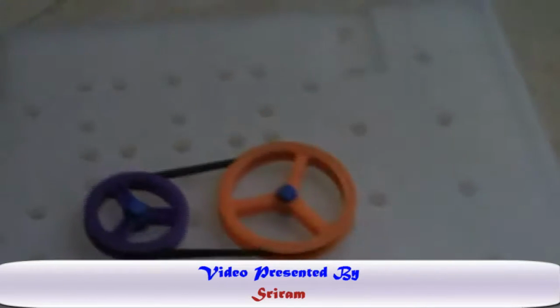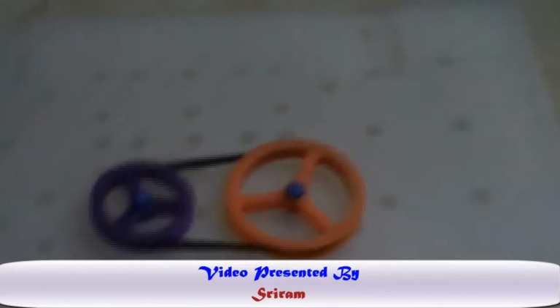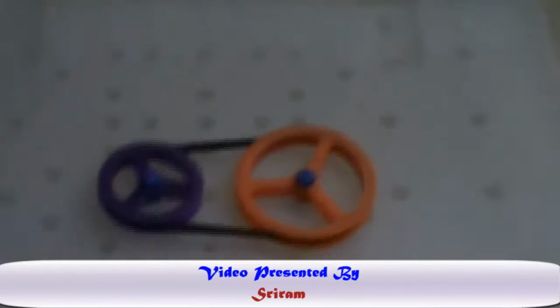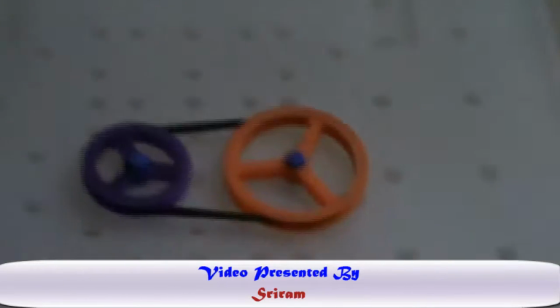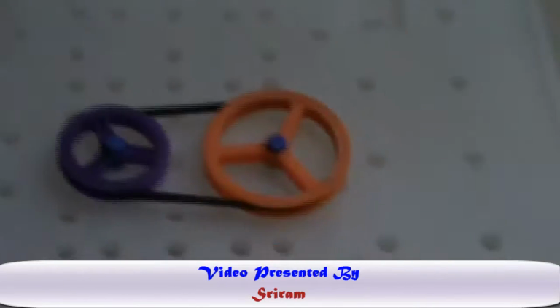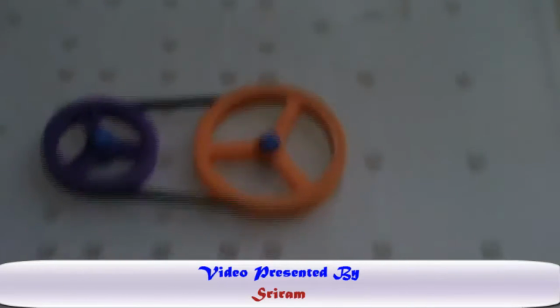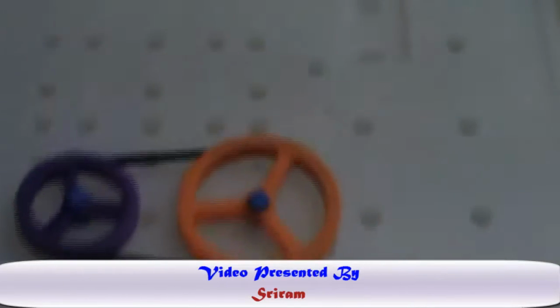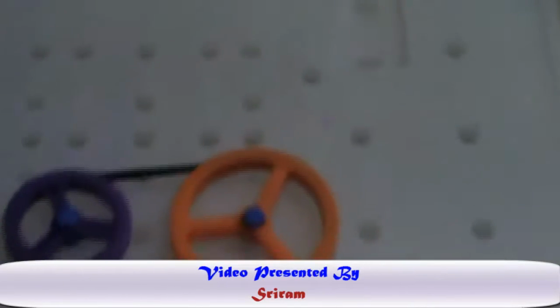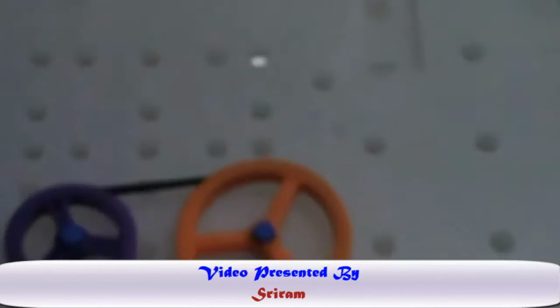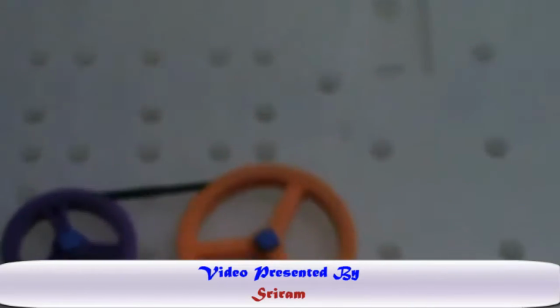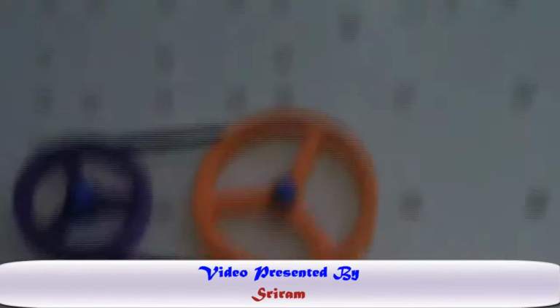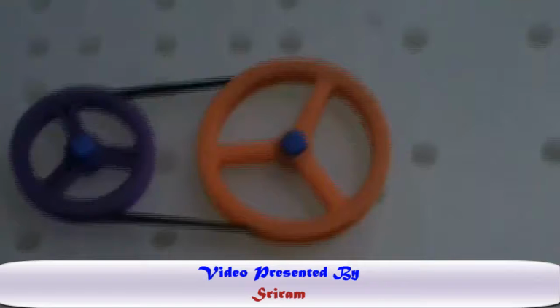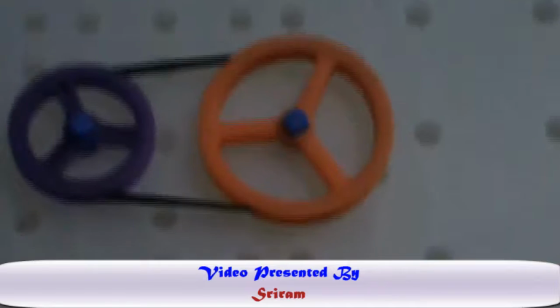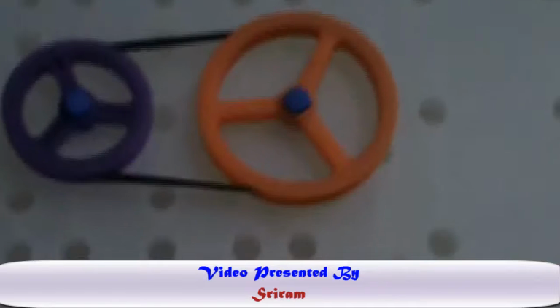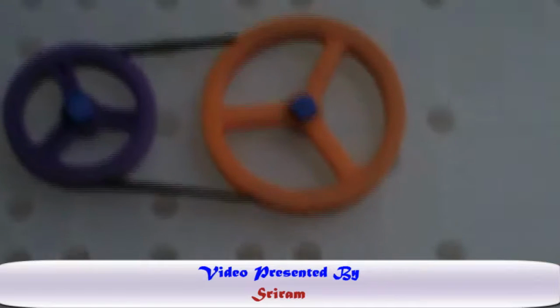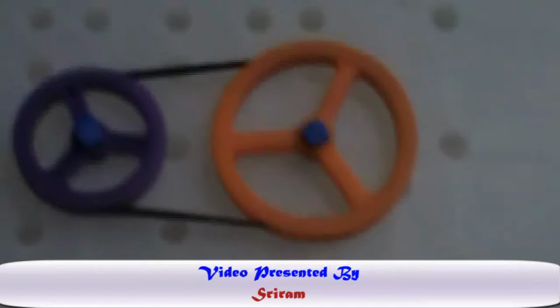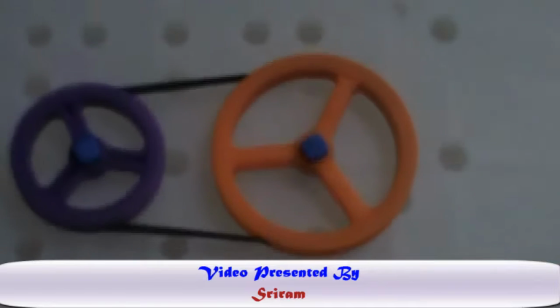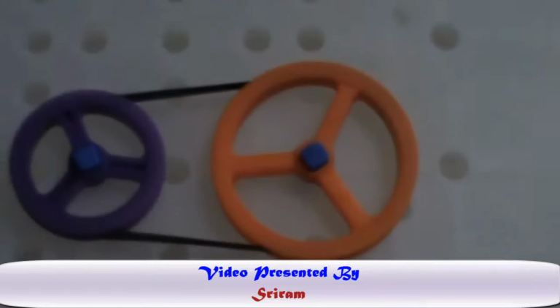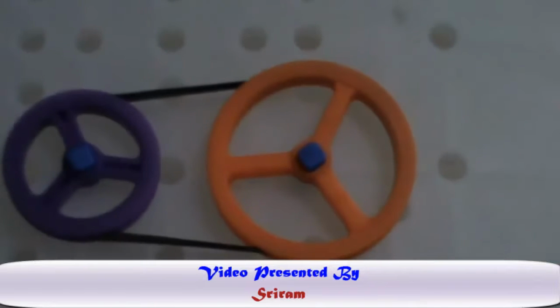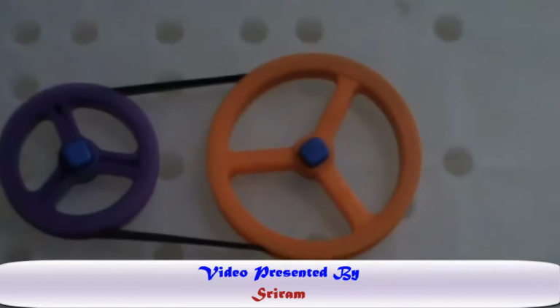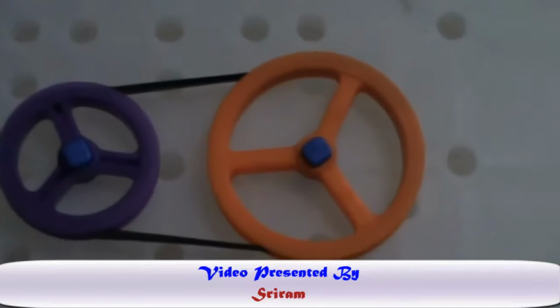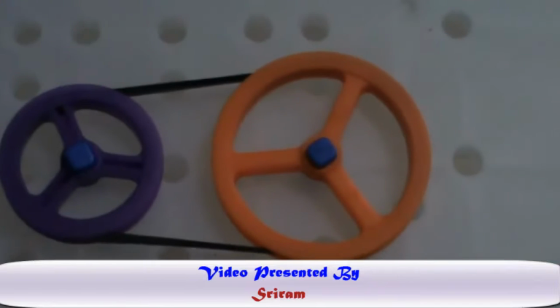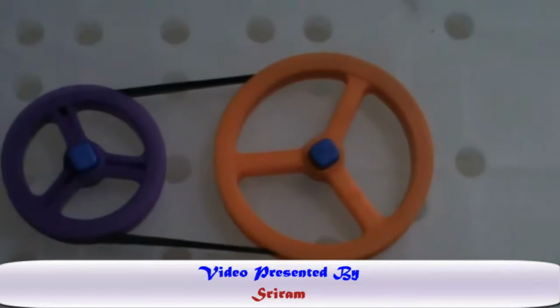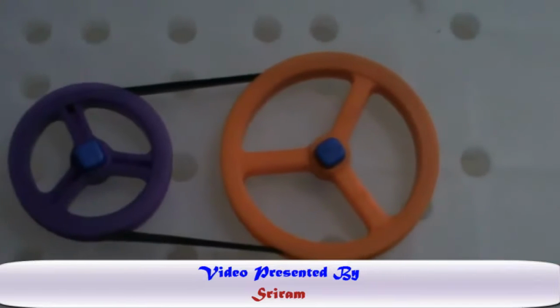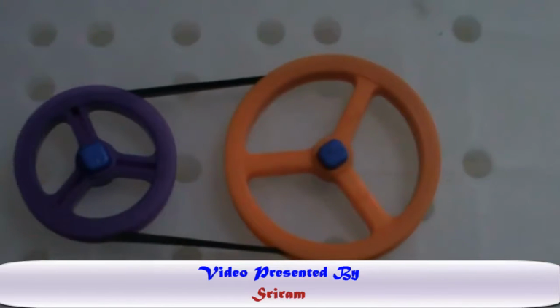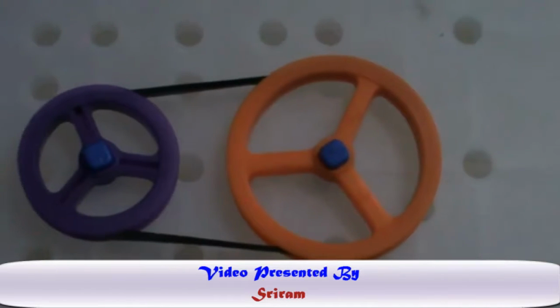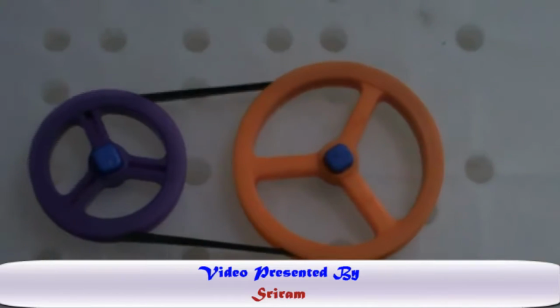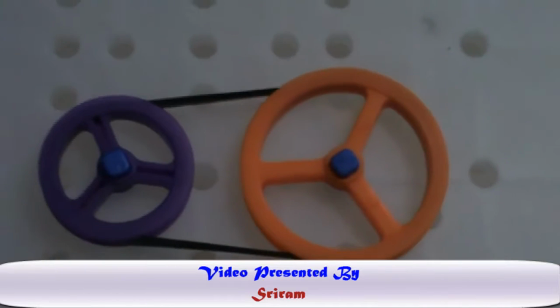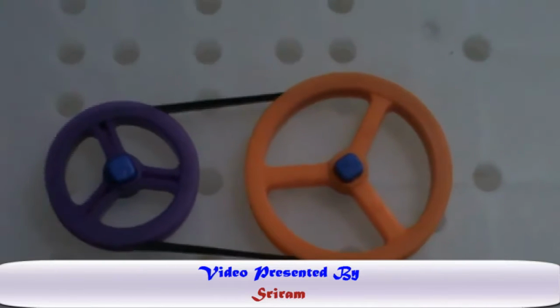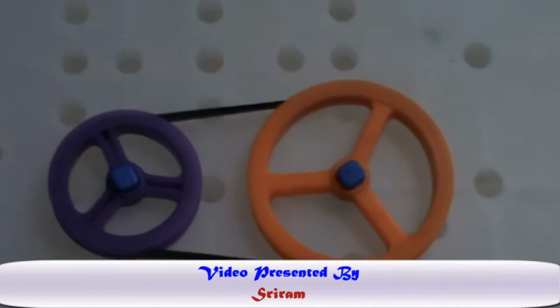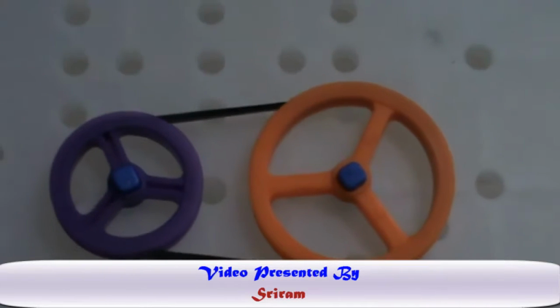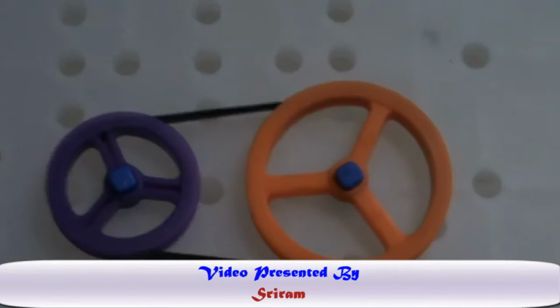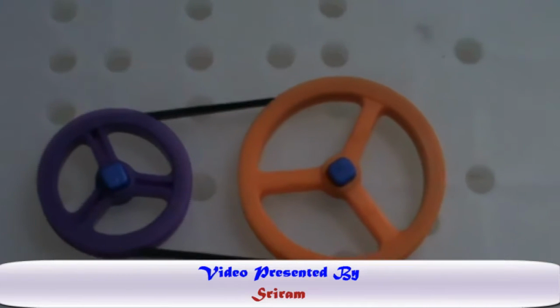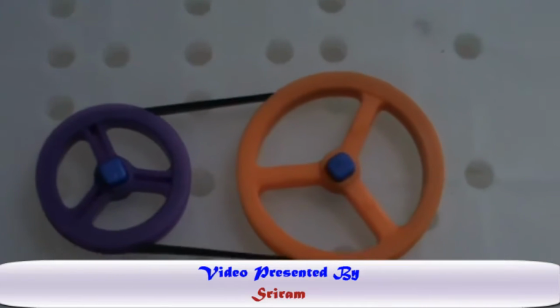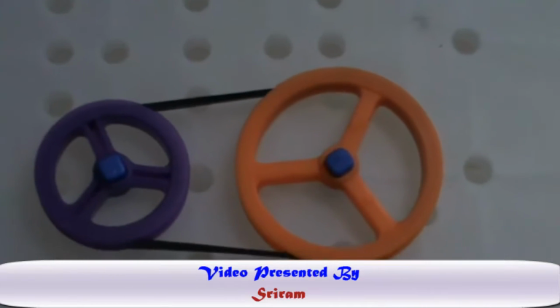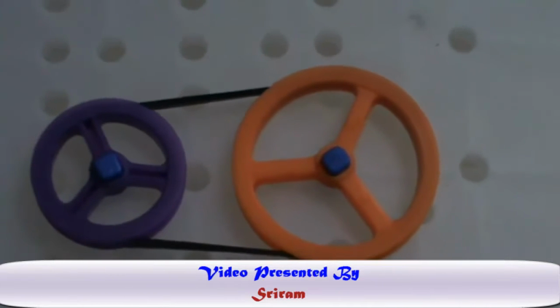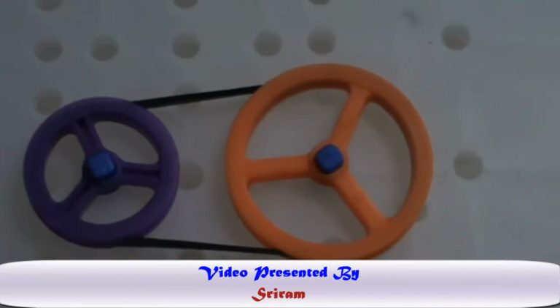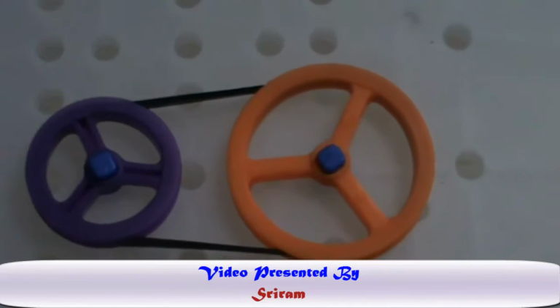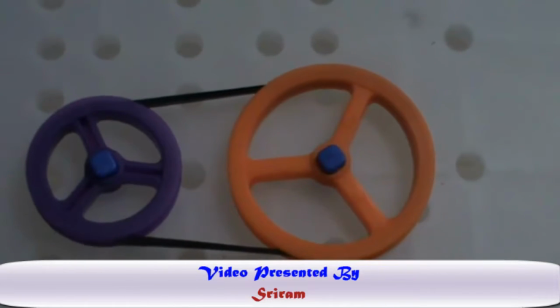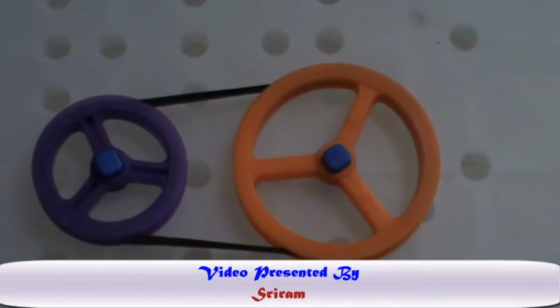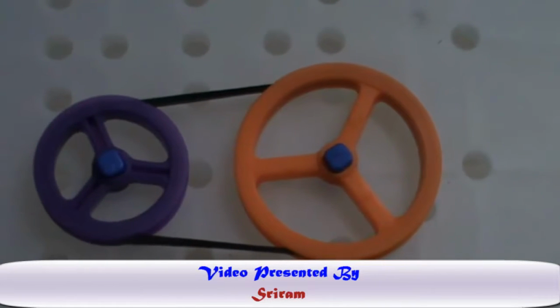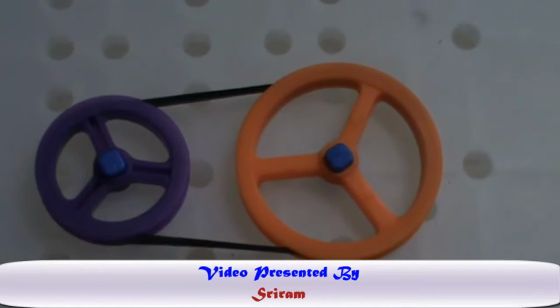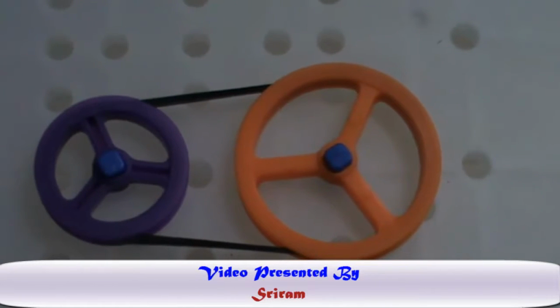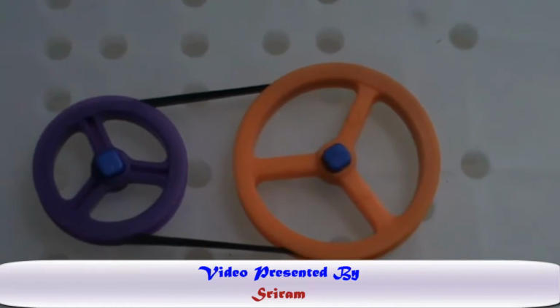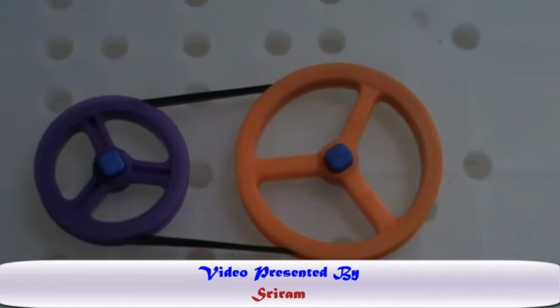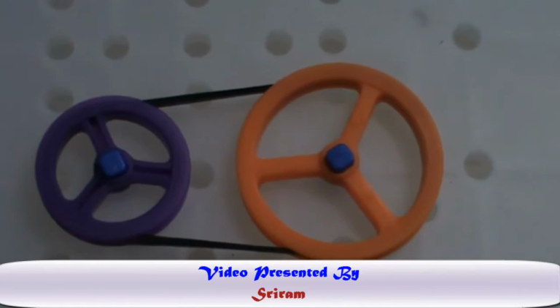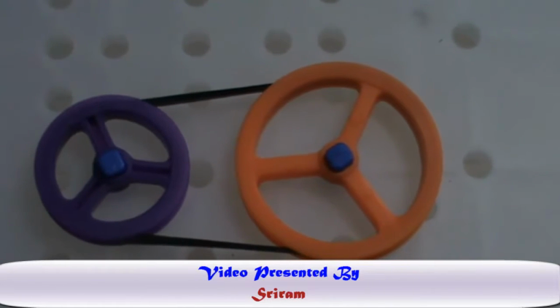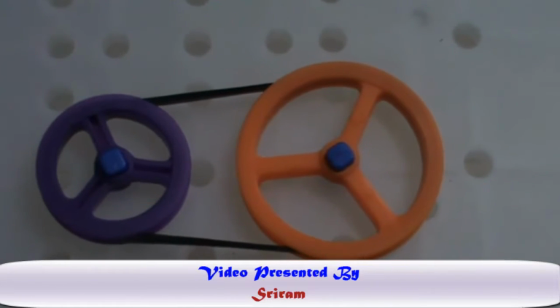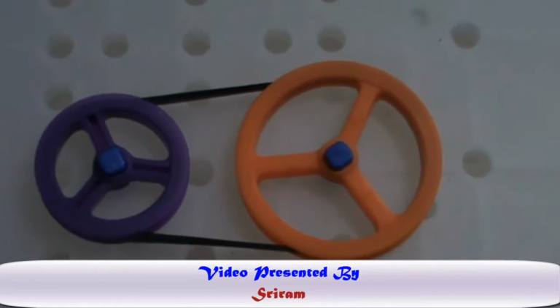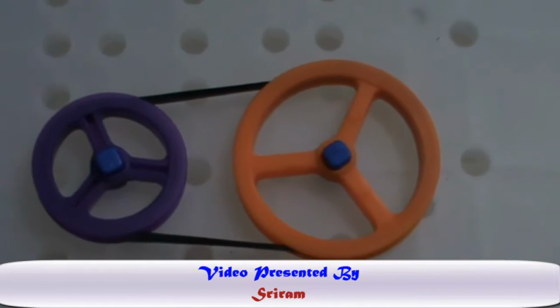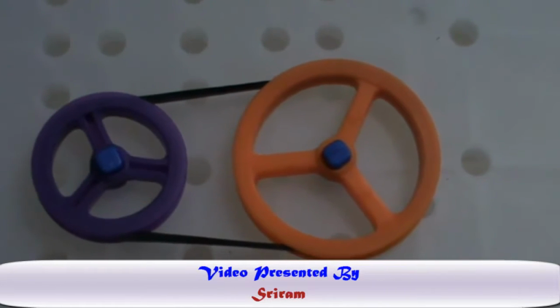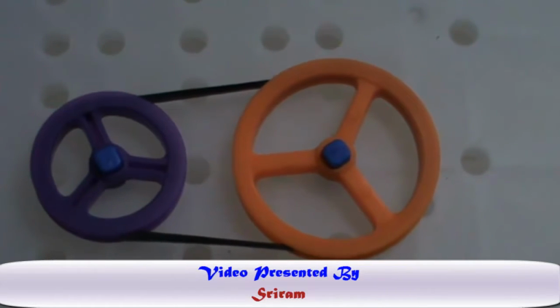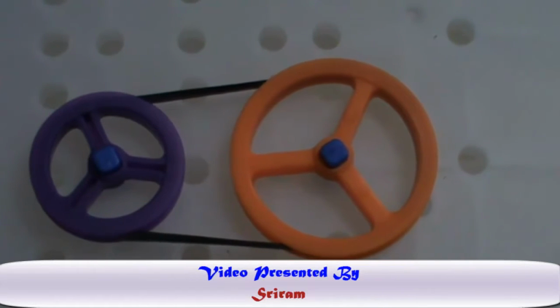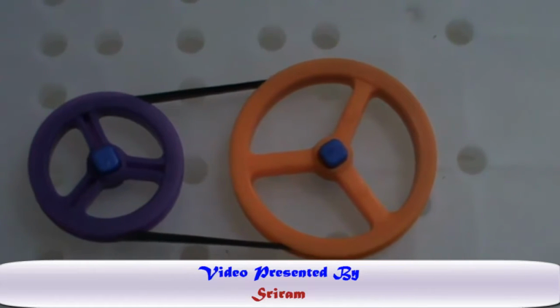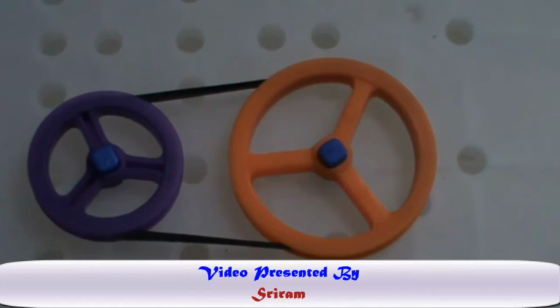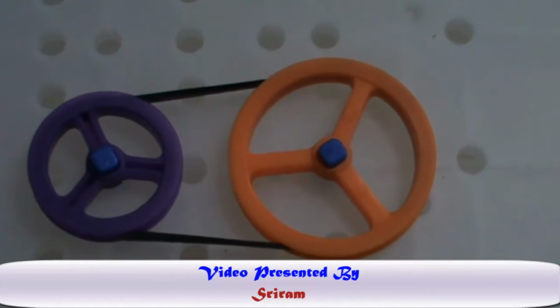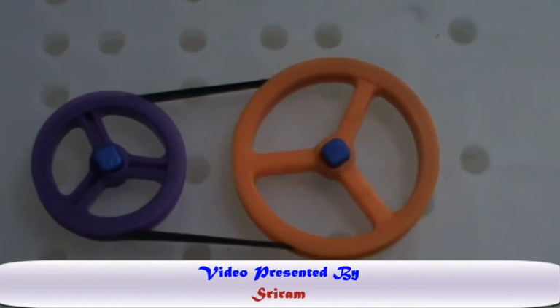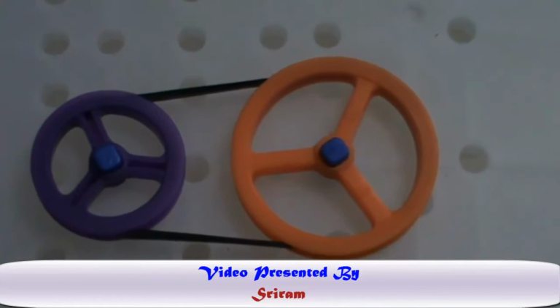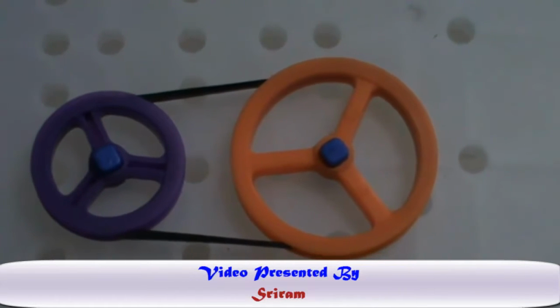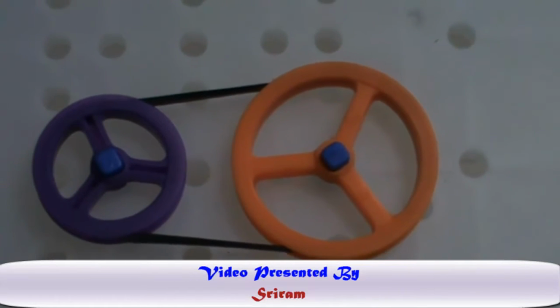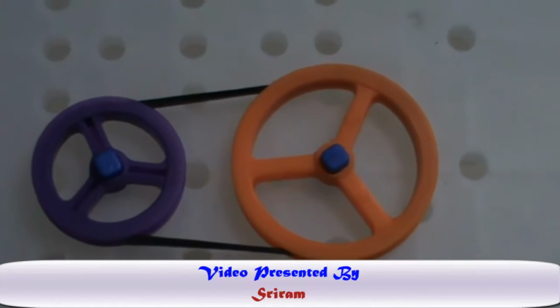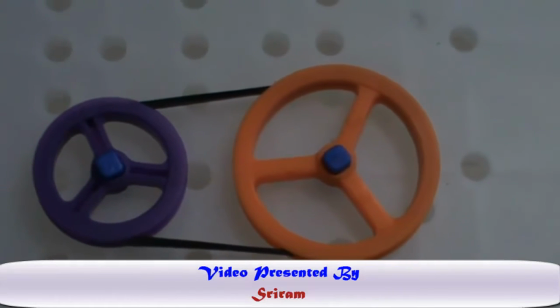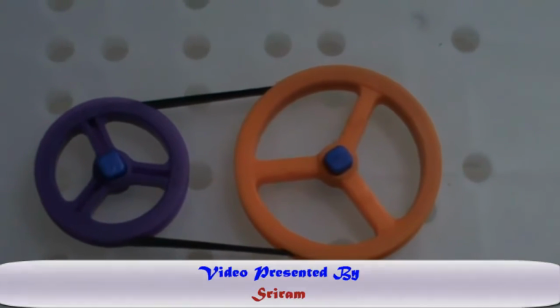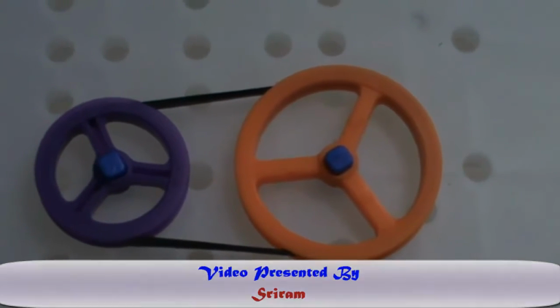That's the basic belt and pulley arrangement. Thank you for watching this video.